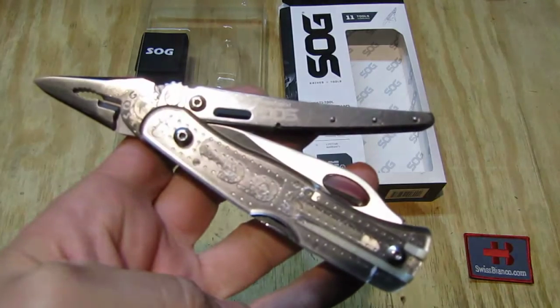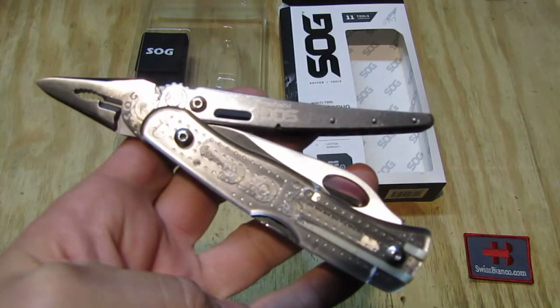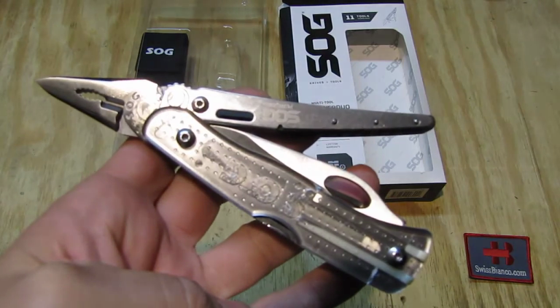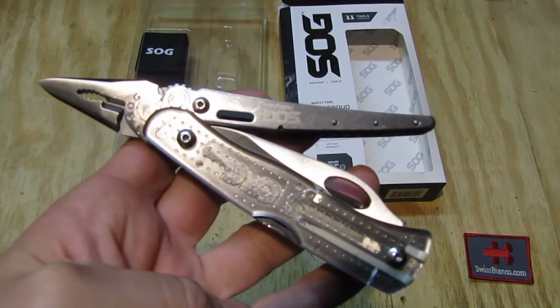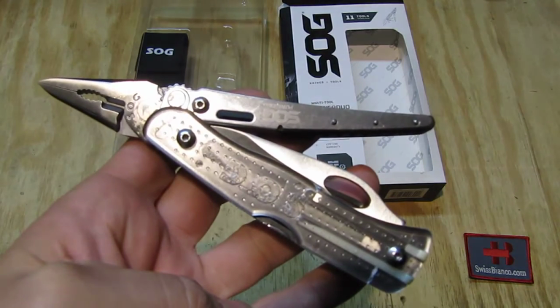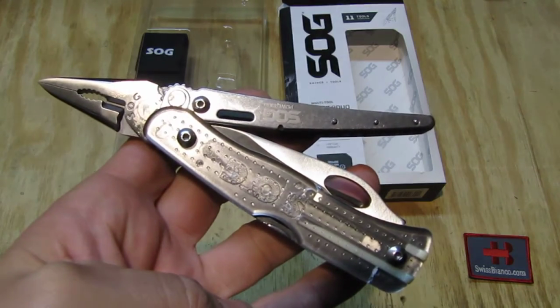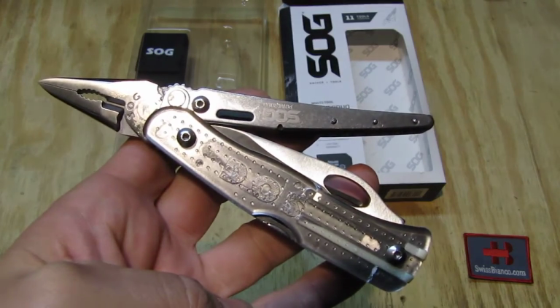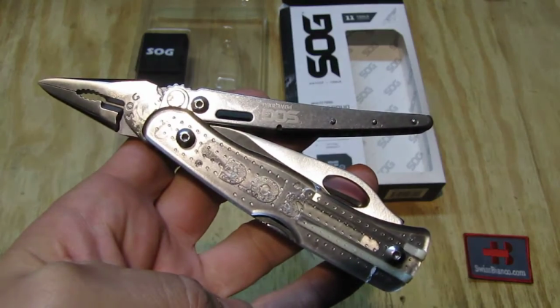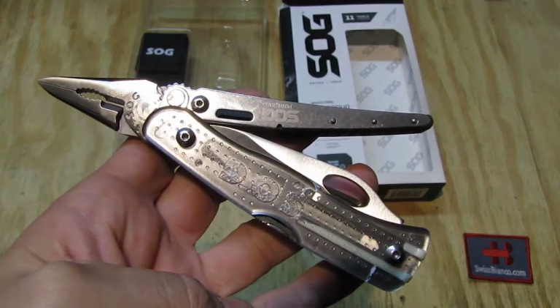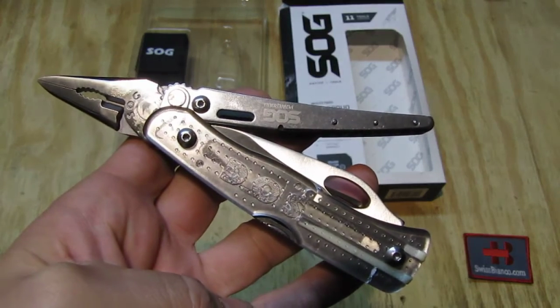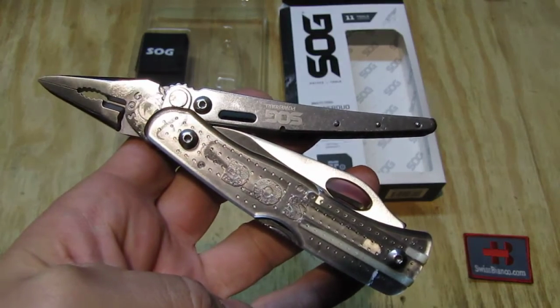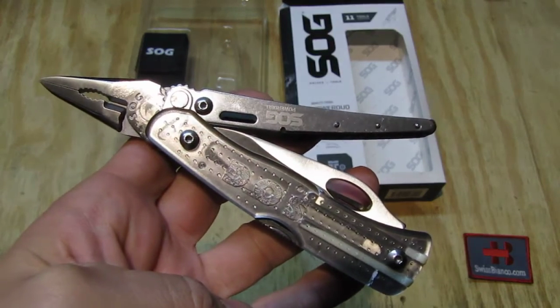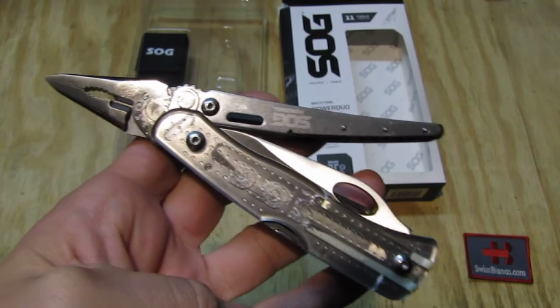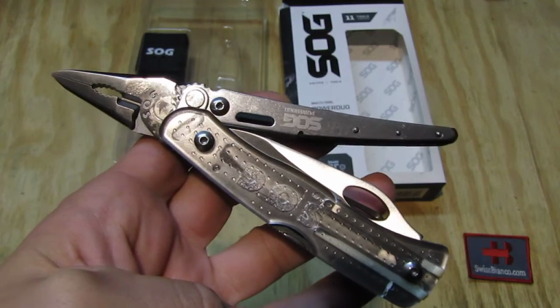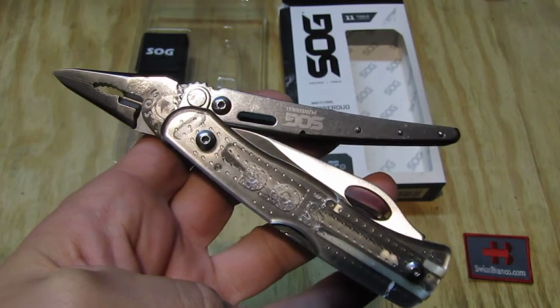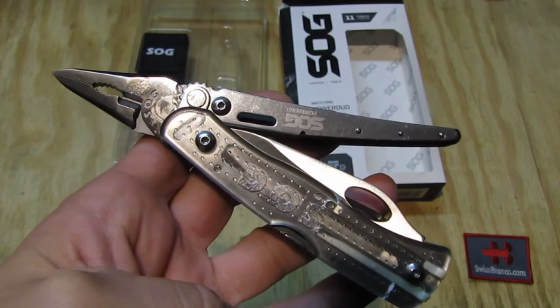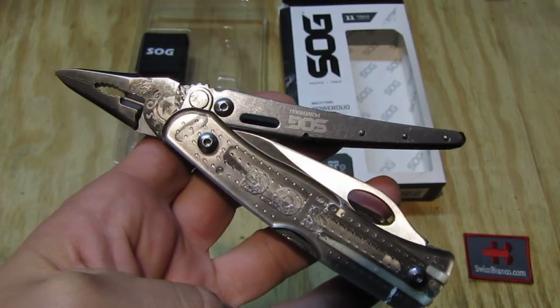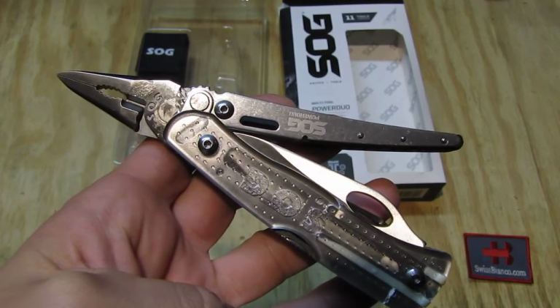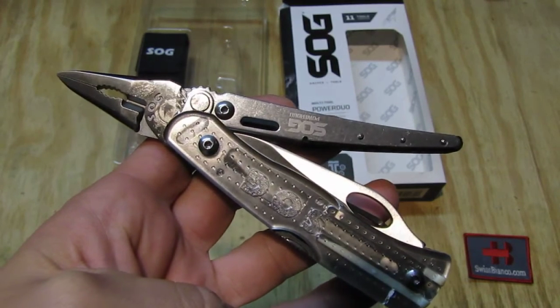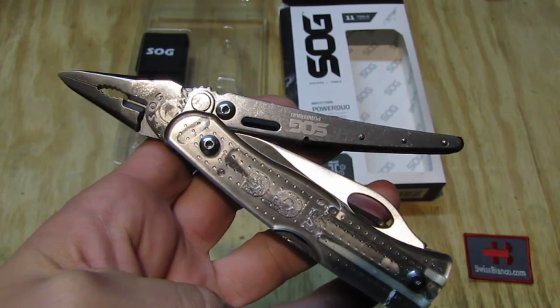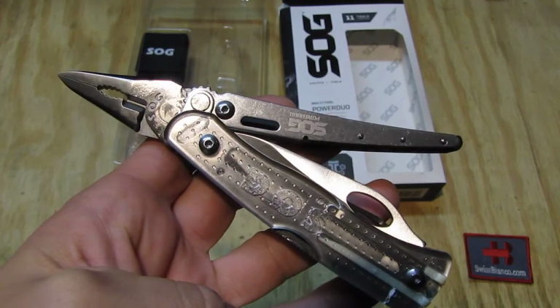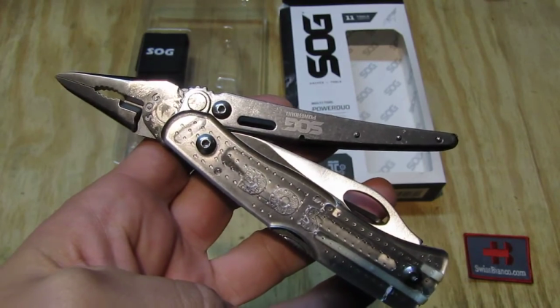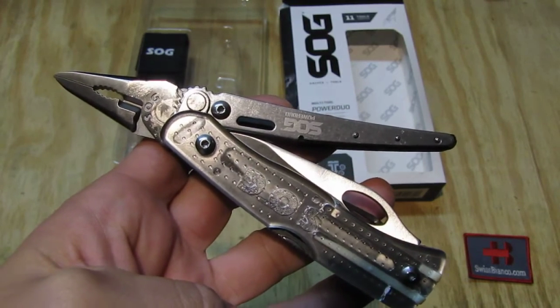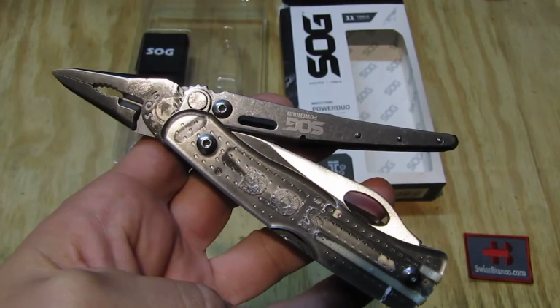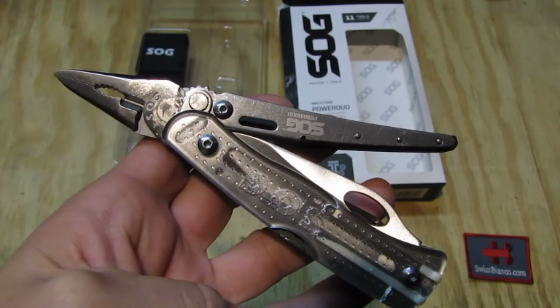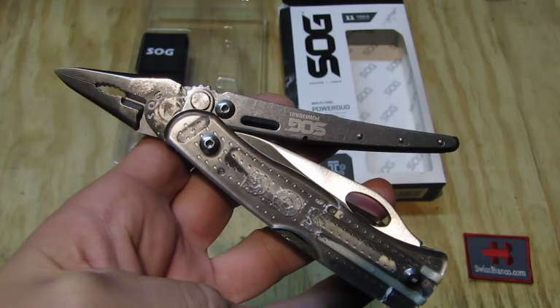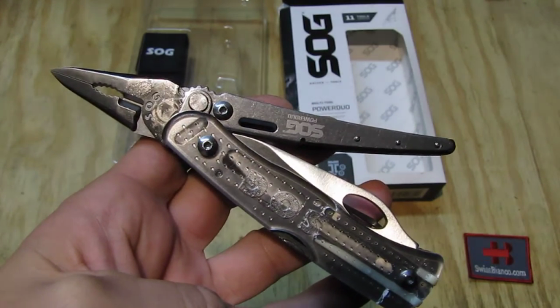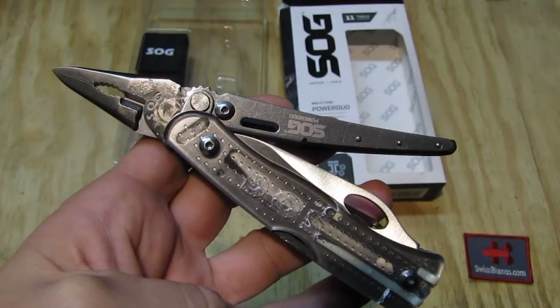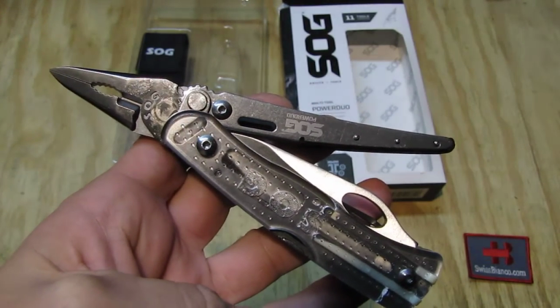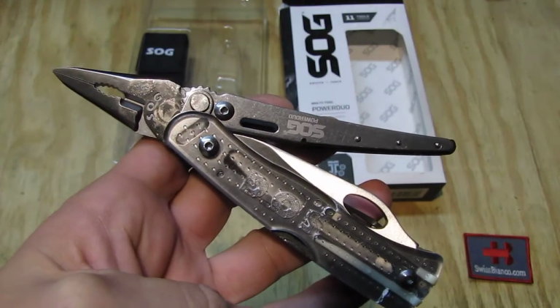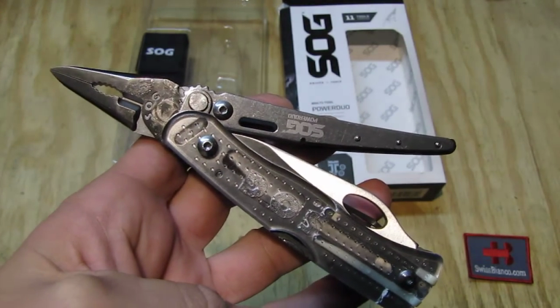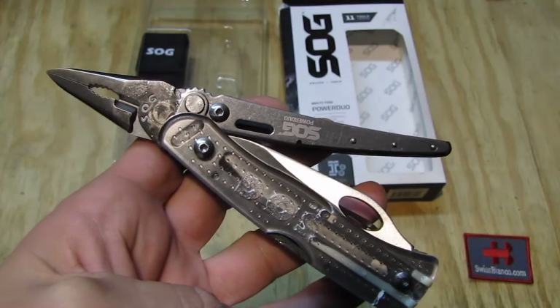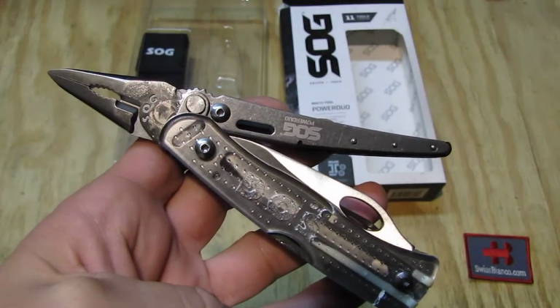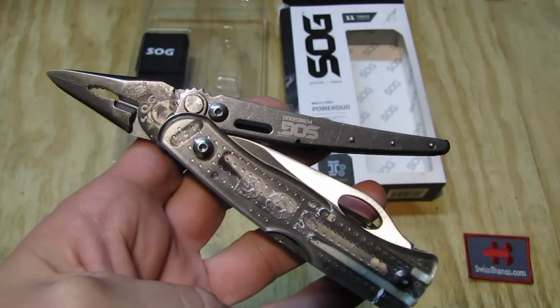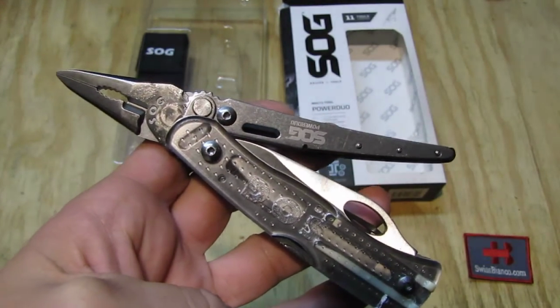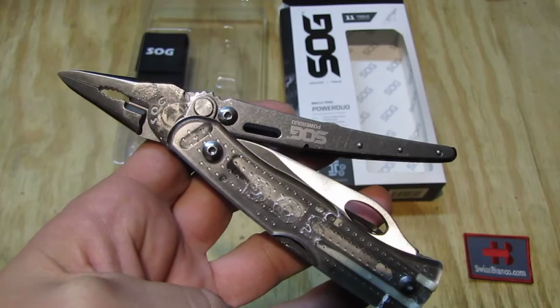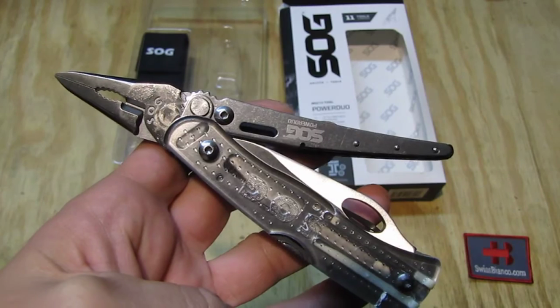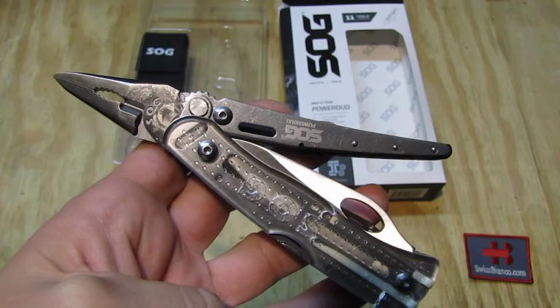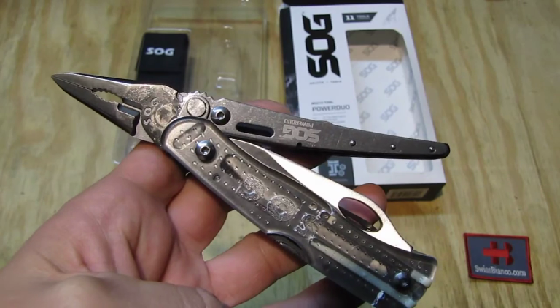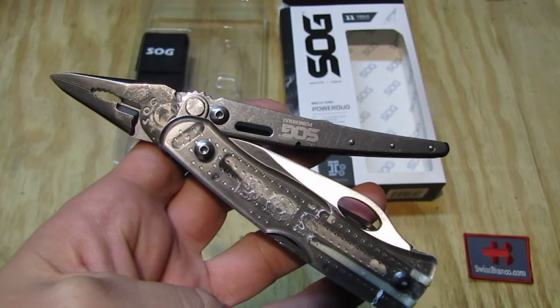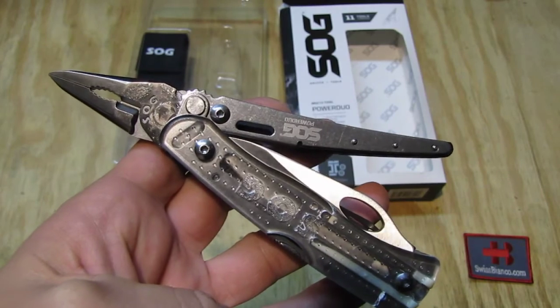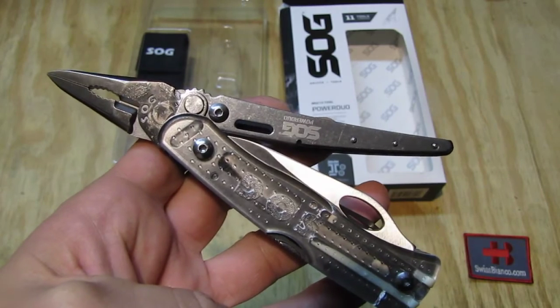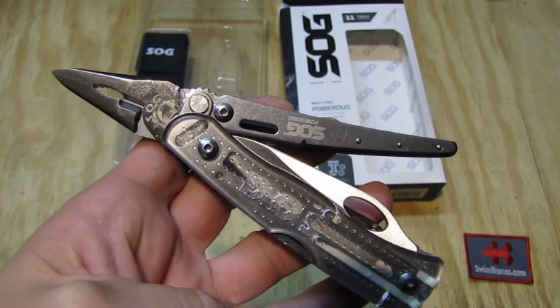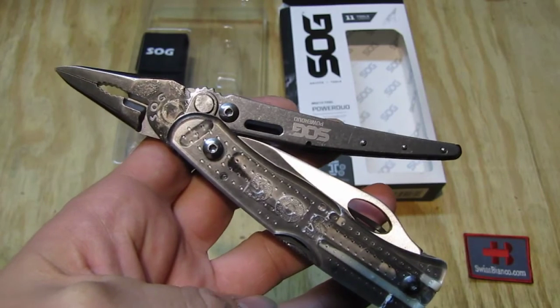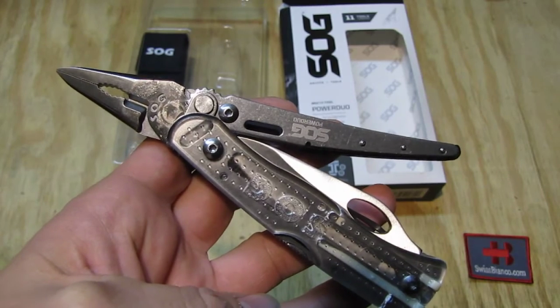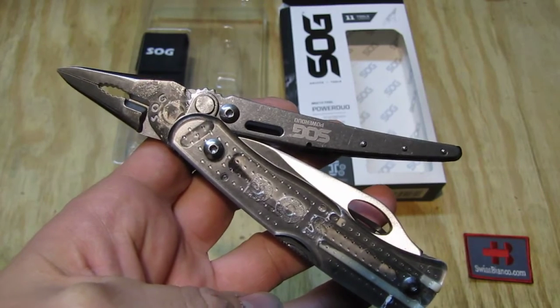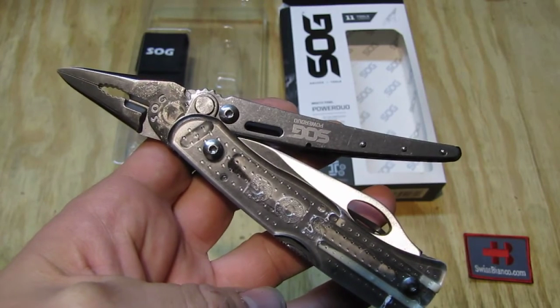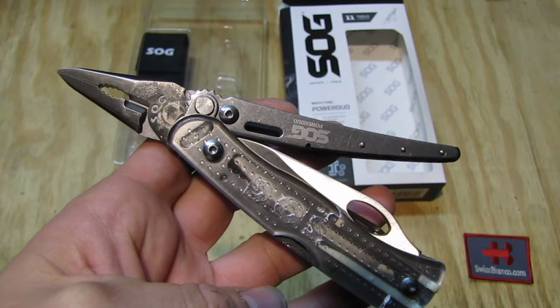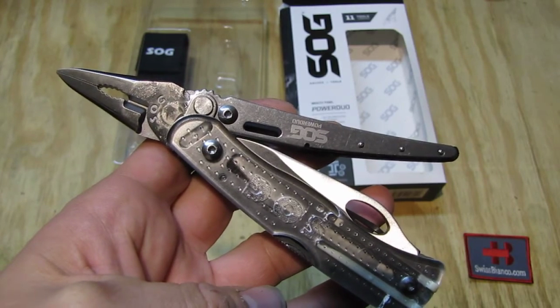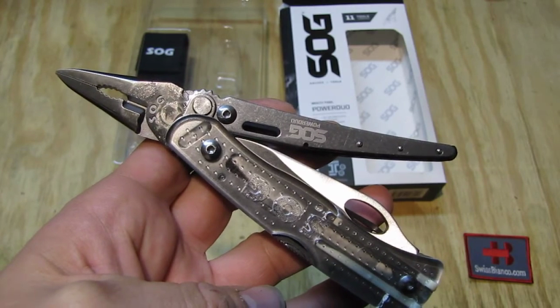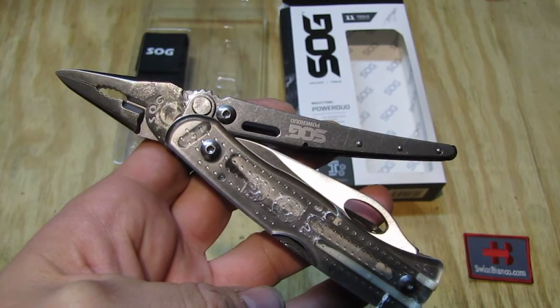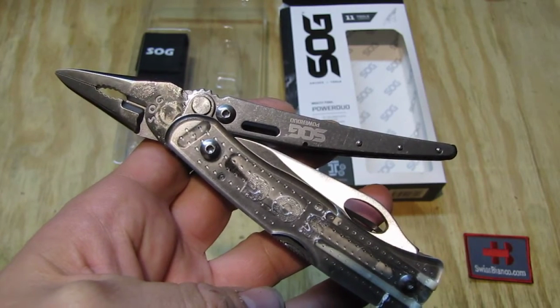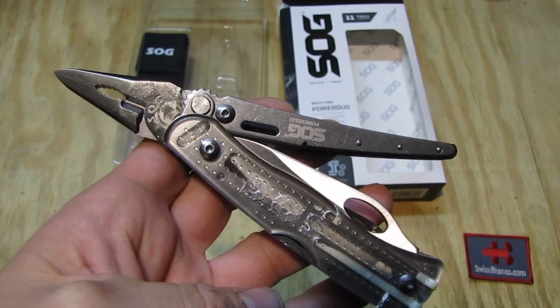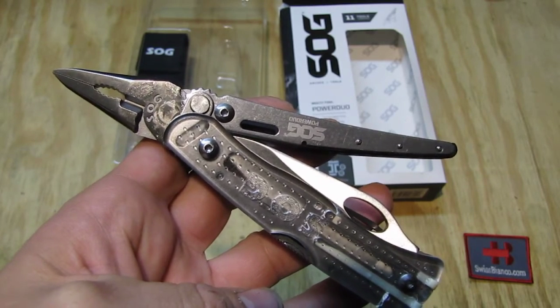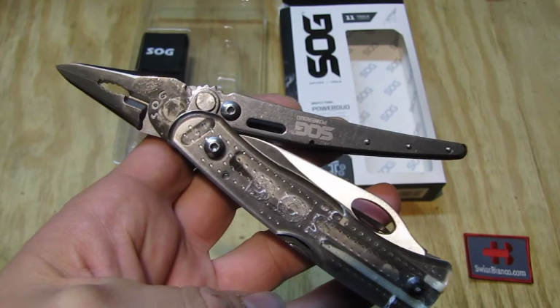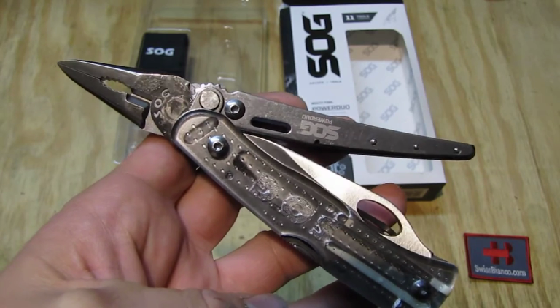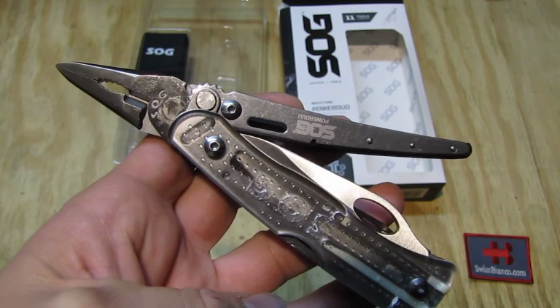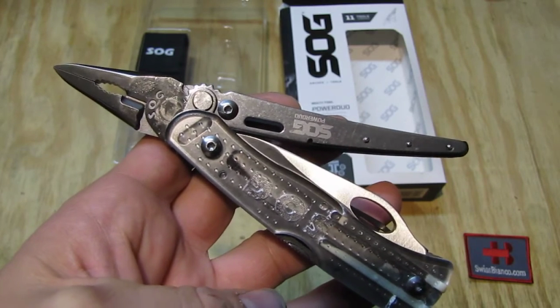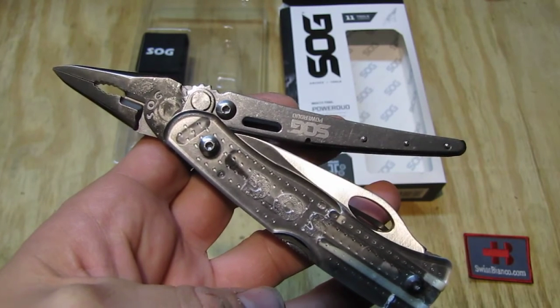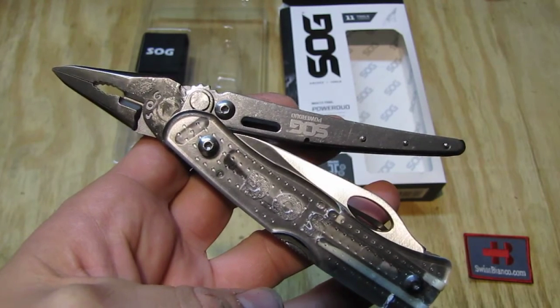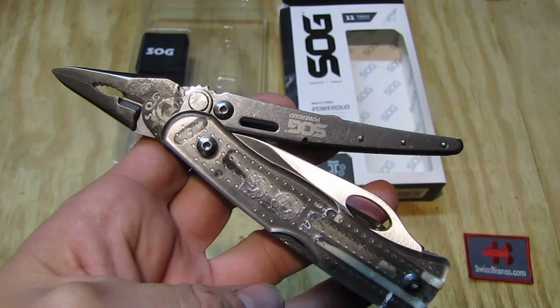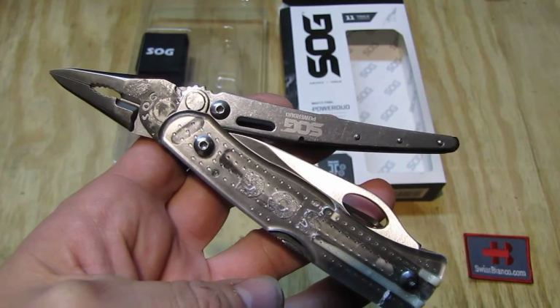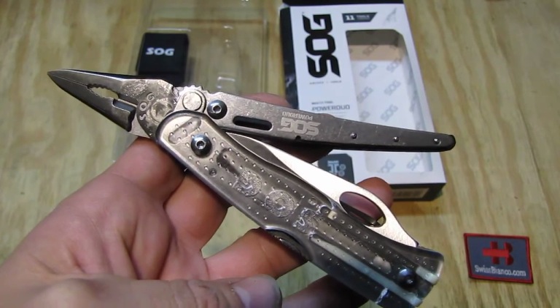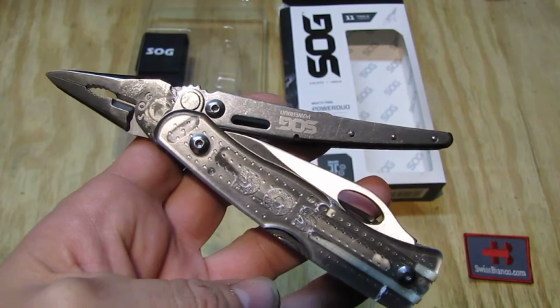Hello, my name is Vysbianco. In this video I will talk about the SOG Knives and Tools Multi-Tool Power Duo.